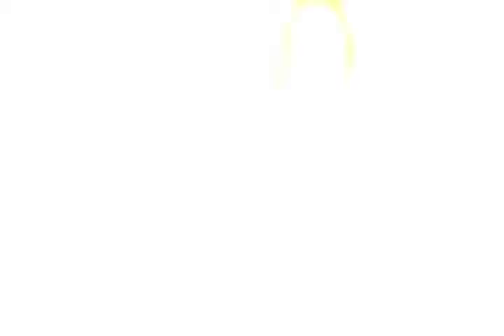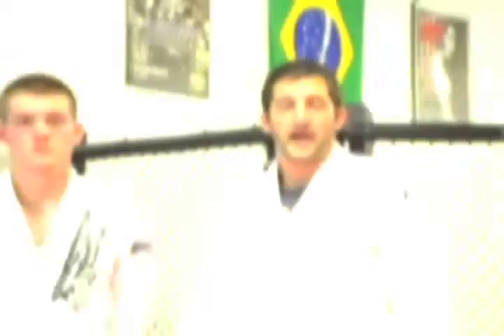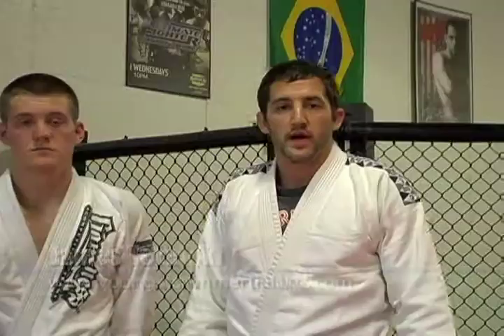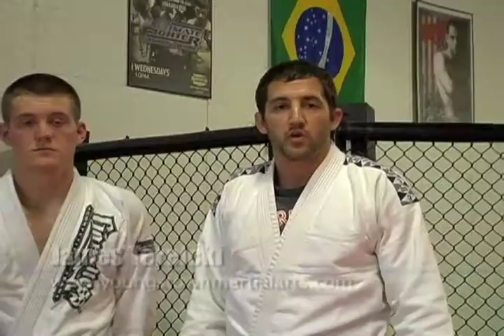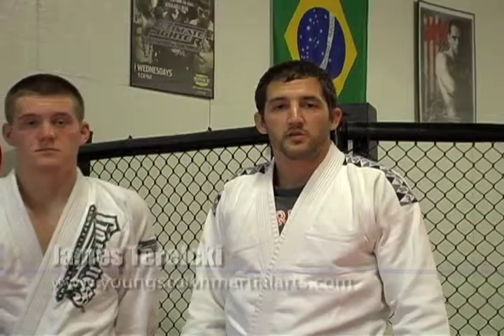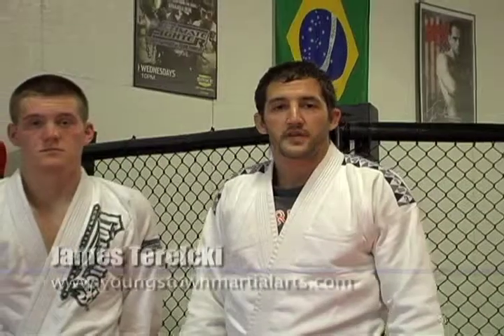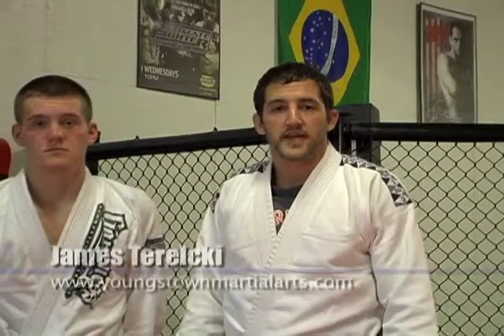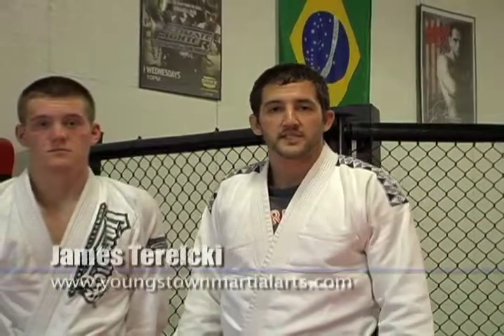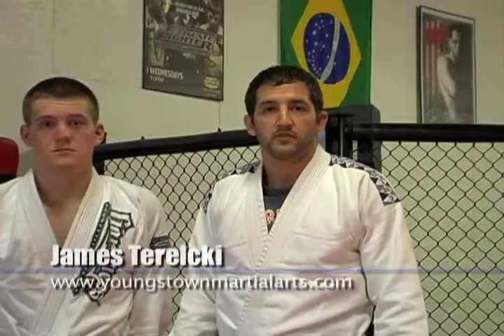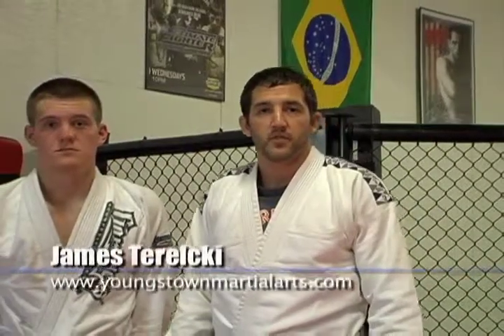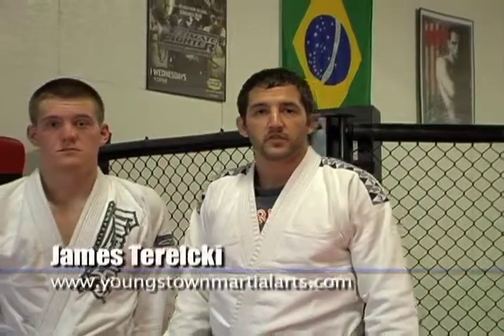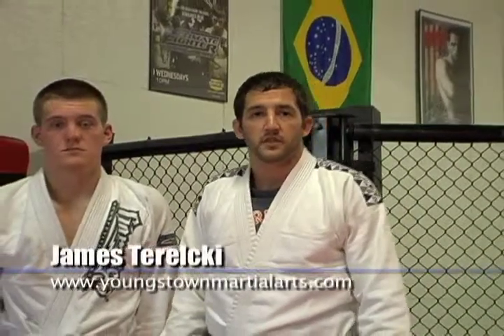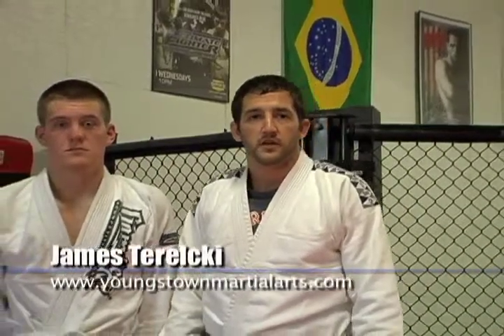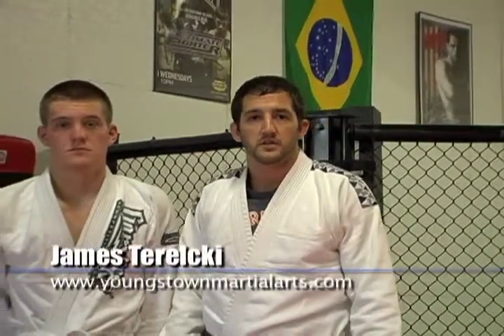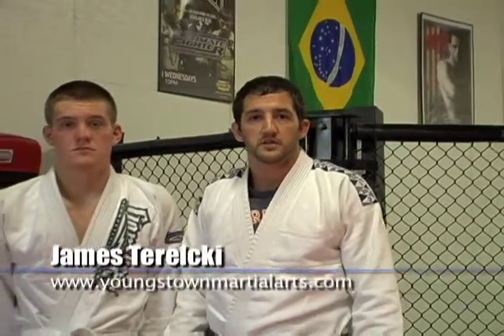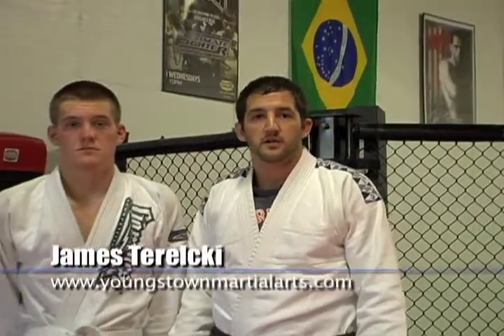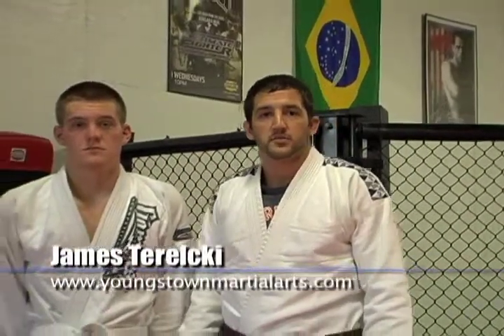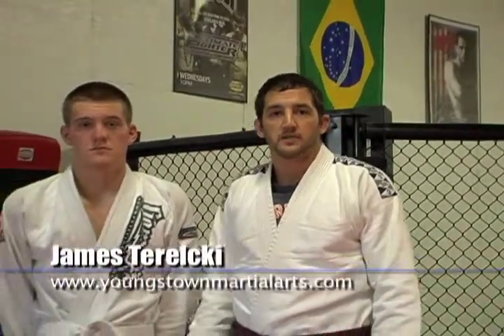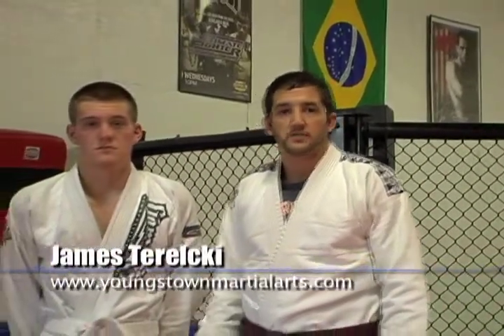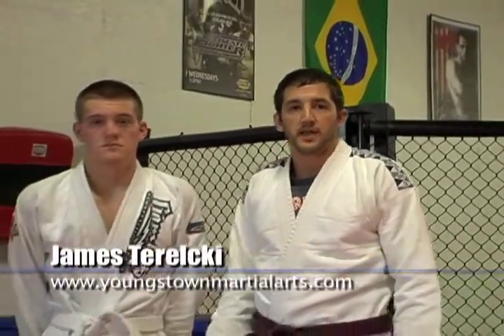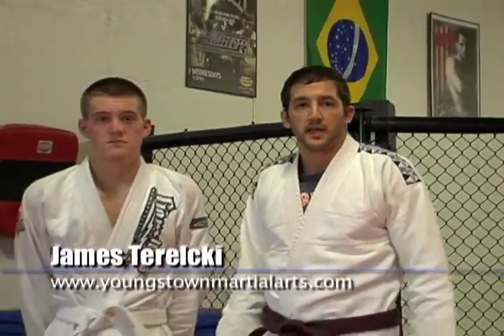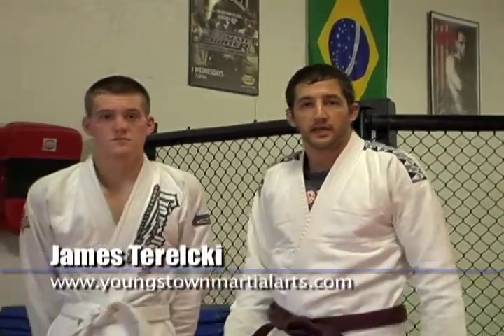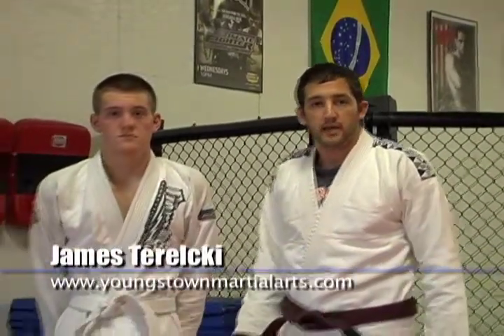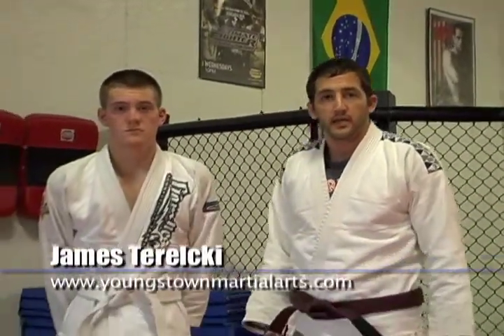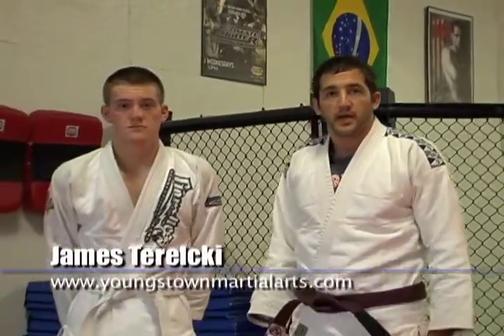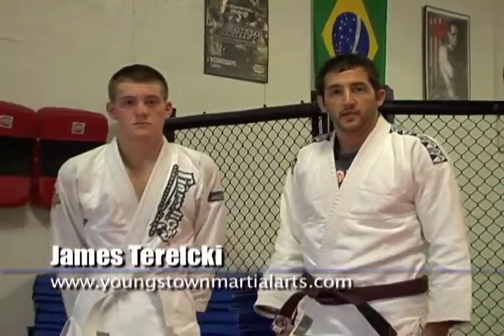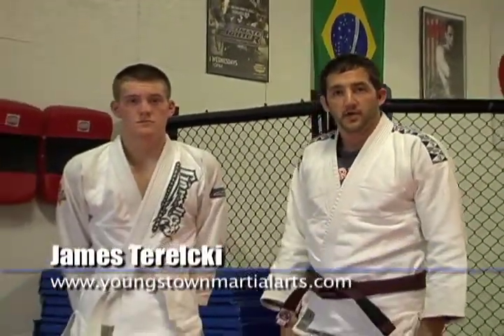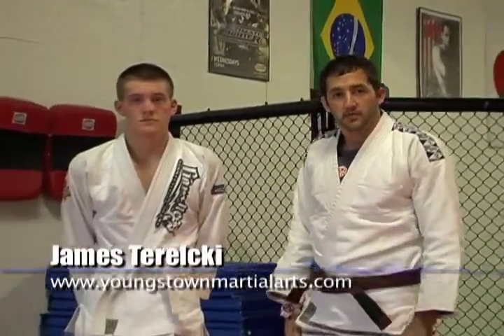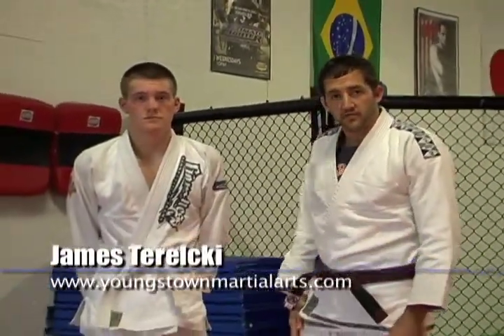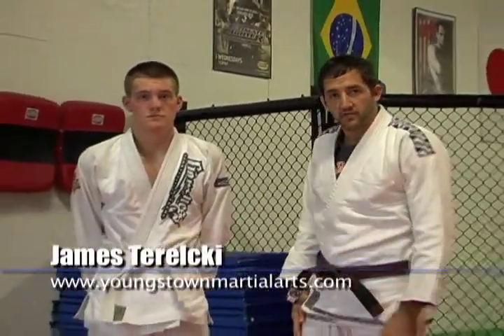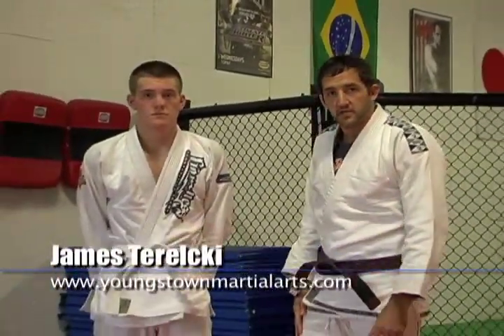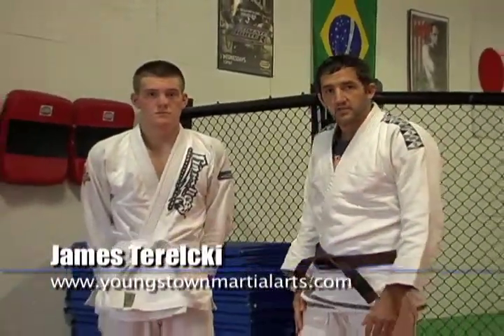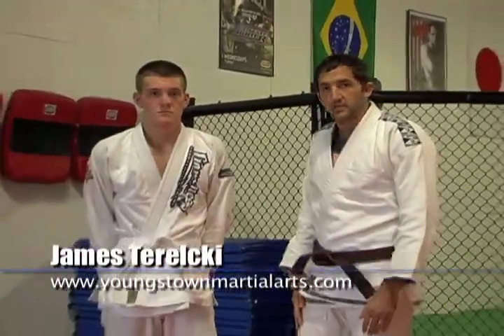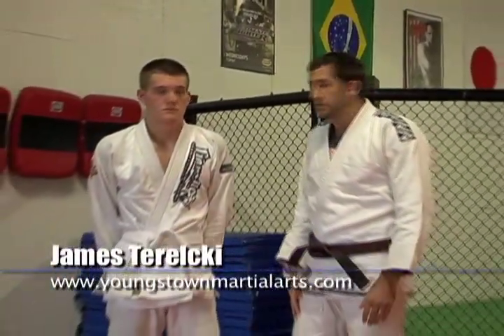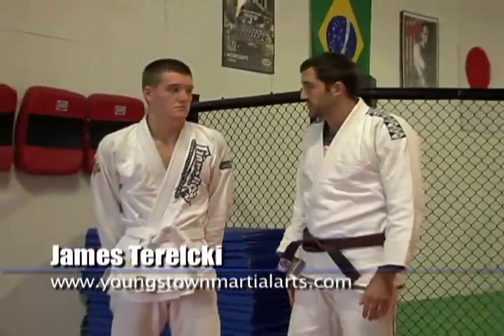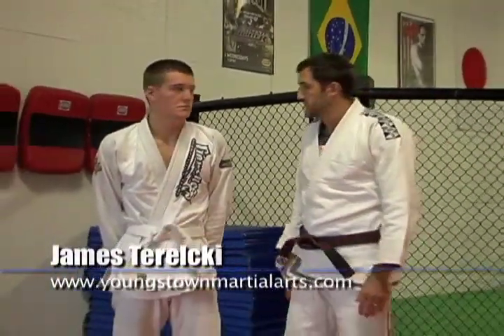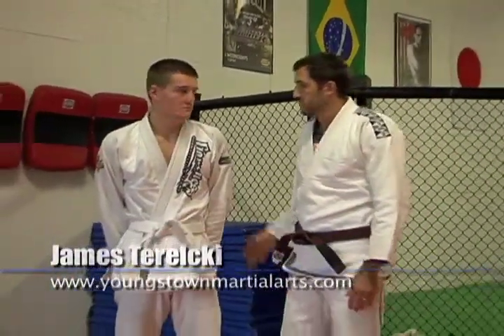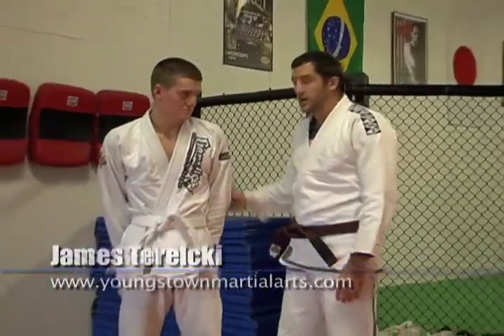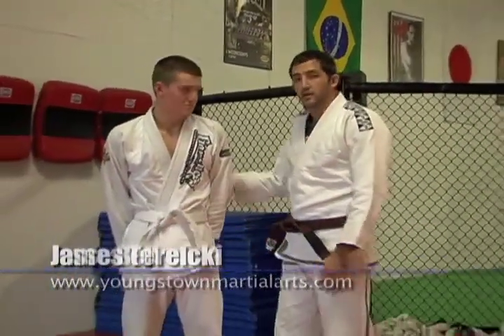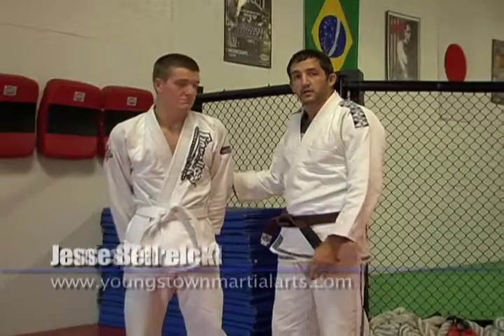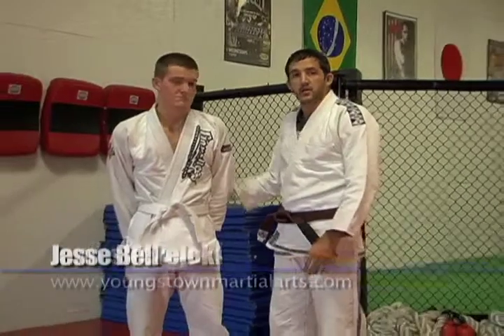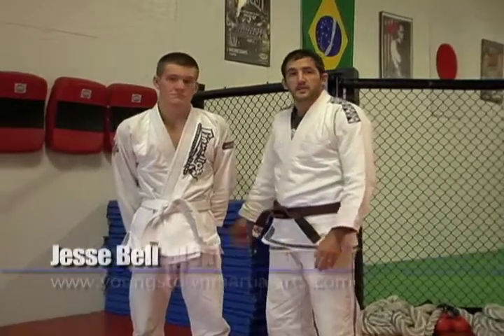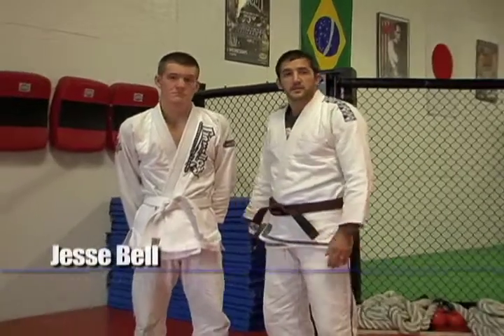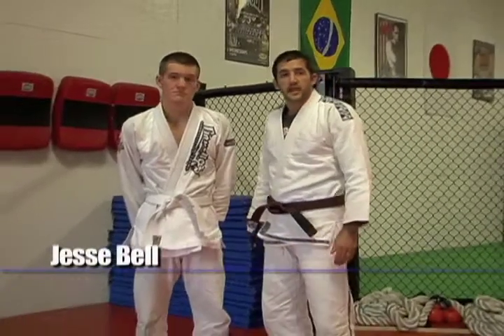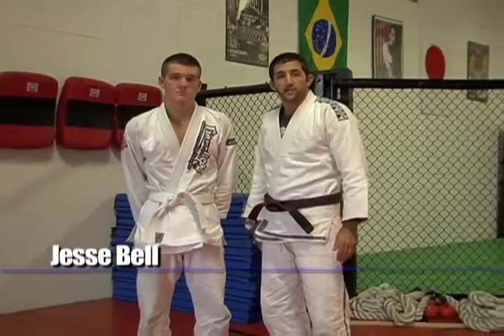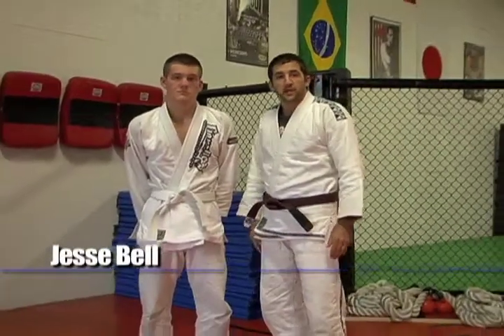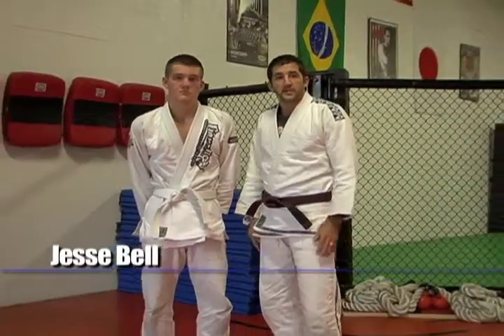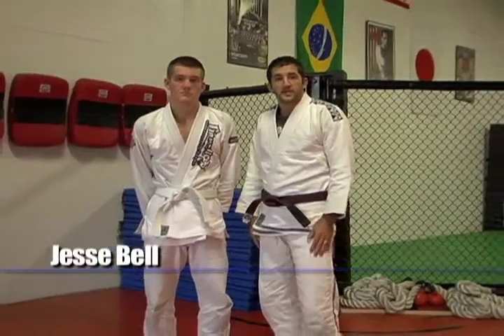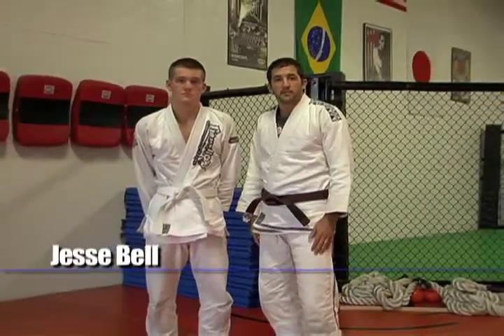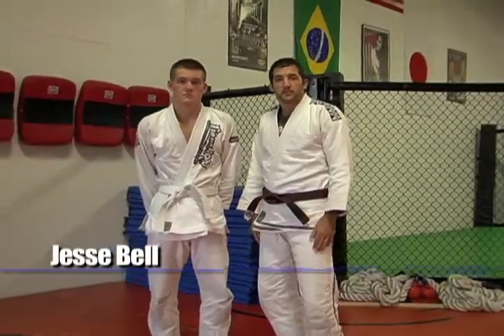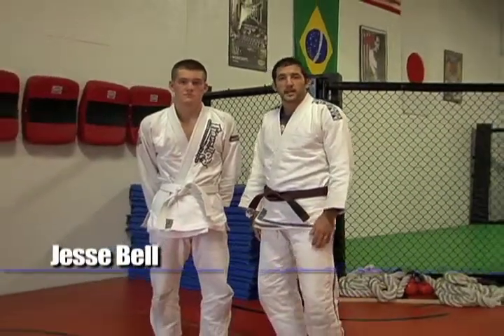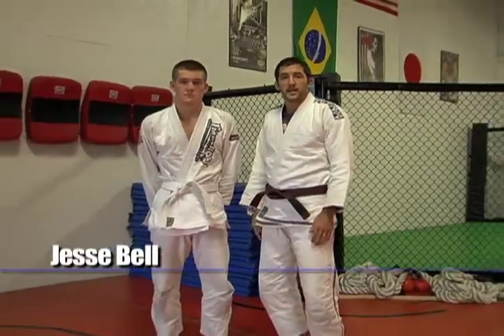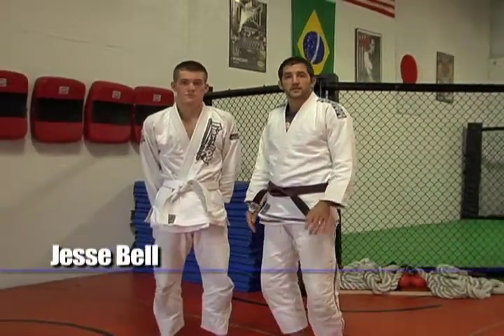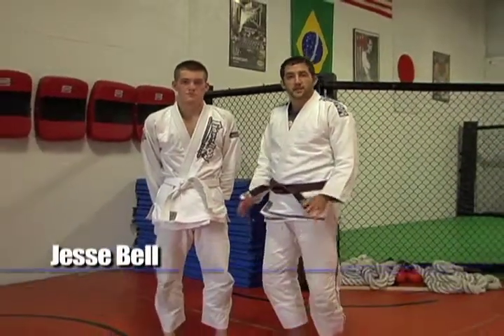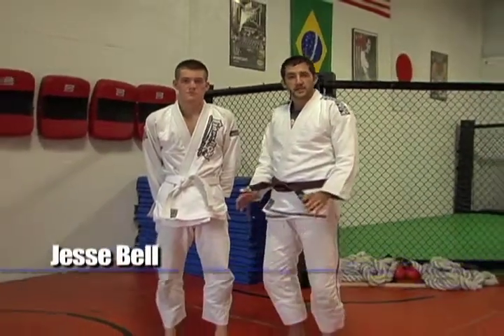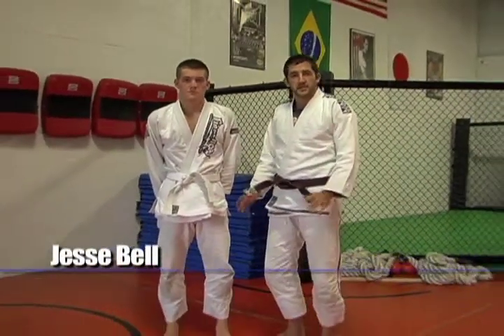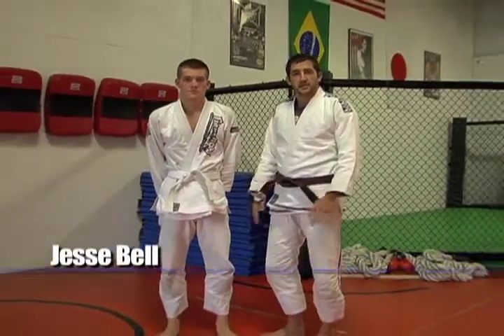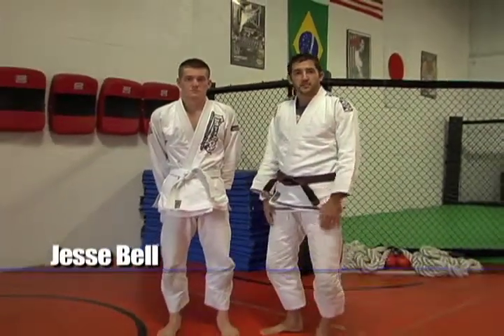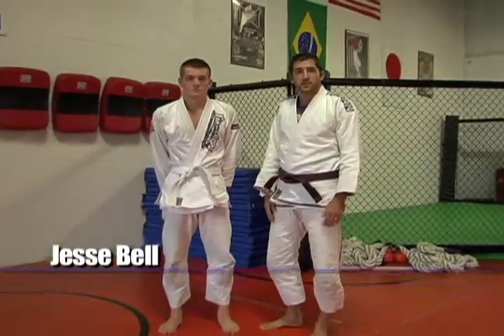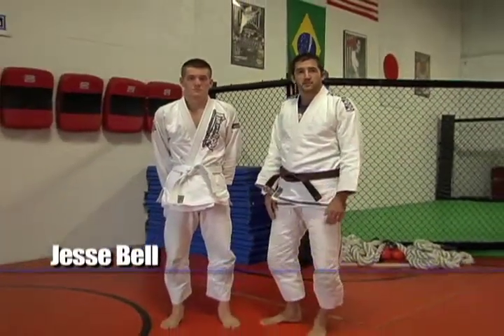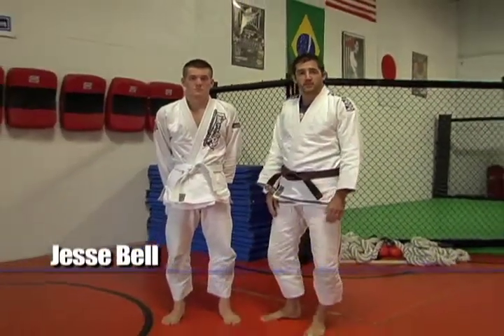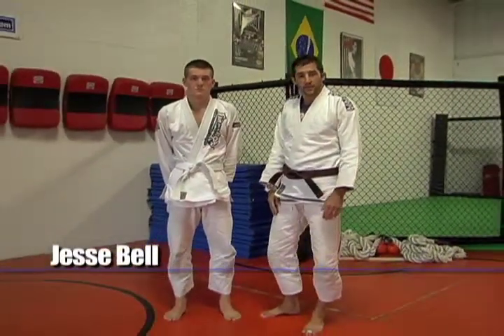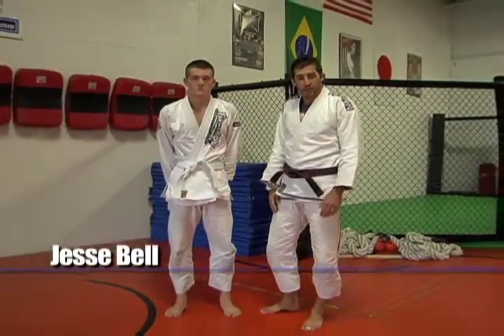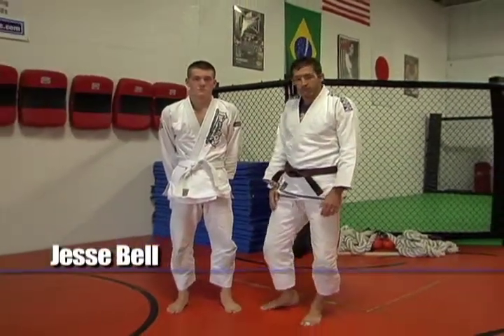Hi, welcome to Next Level Martial Arts. I'm James Terlecki. I'm here with my friend and student, Jesse Bell. Today we're going to be demonstrating the basic Kimura from the guard.